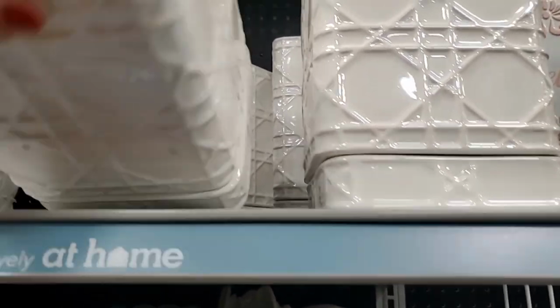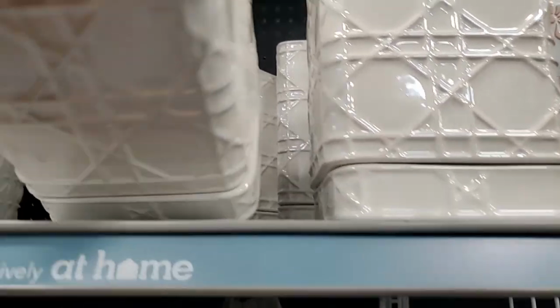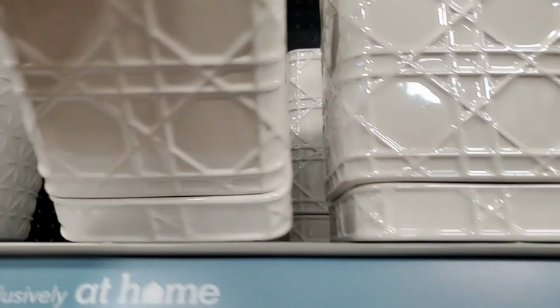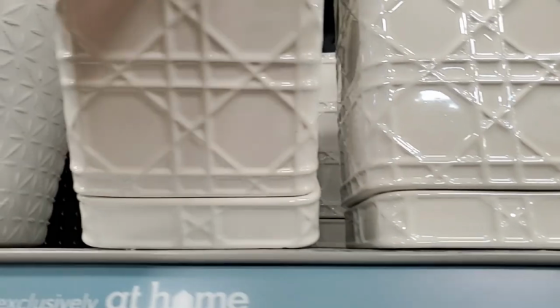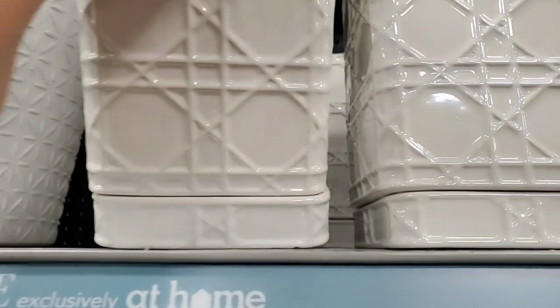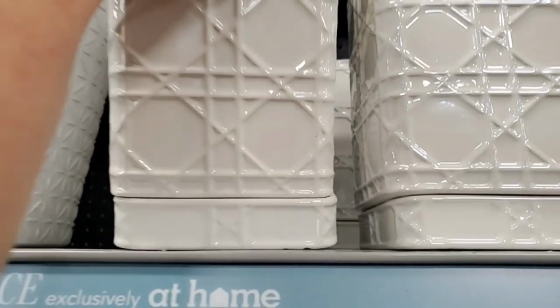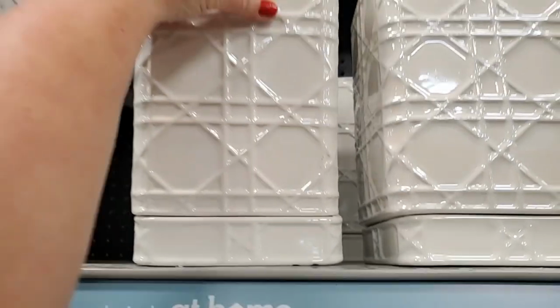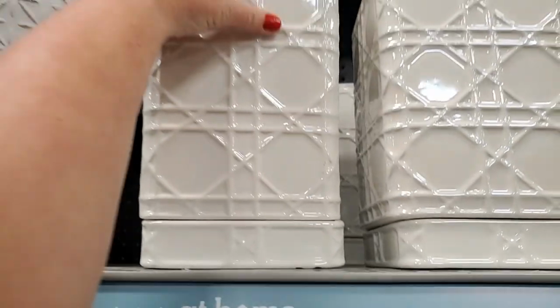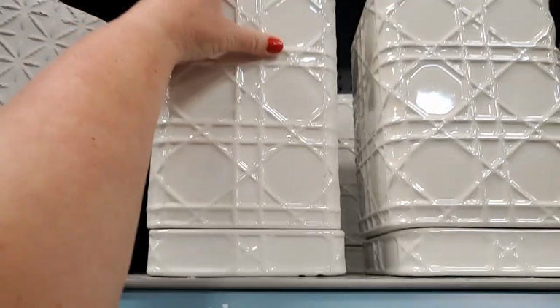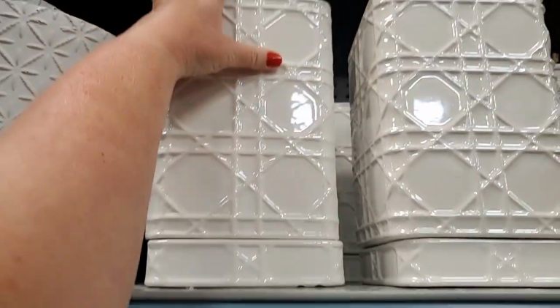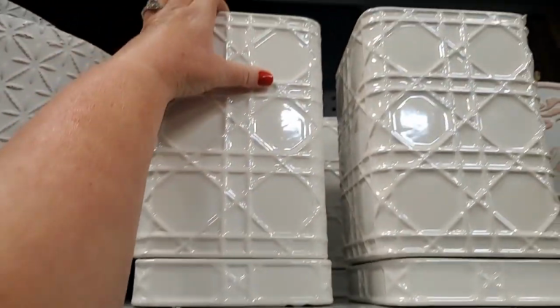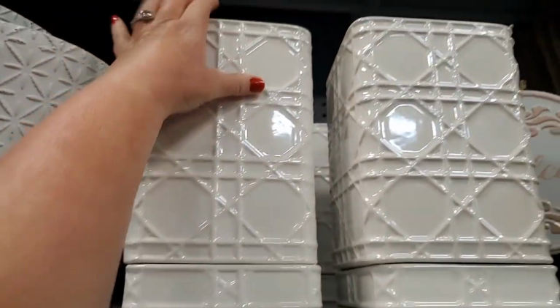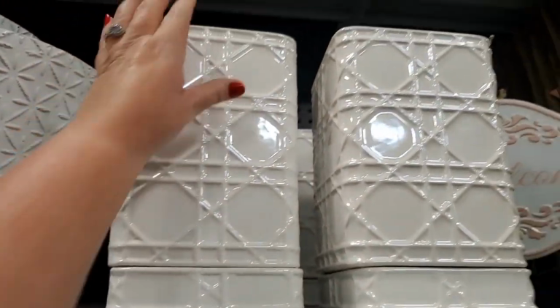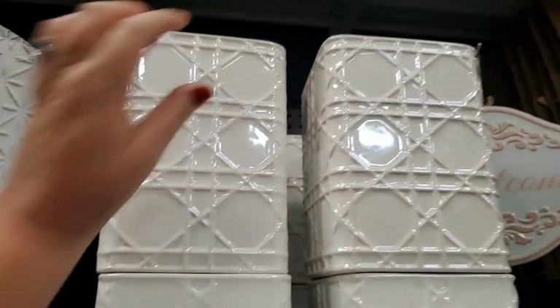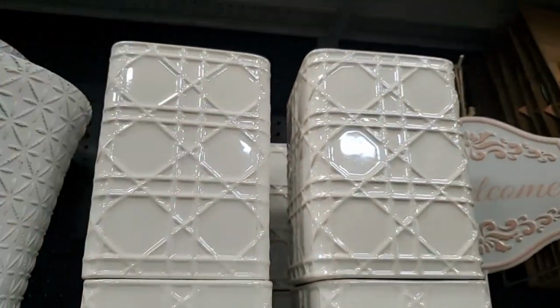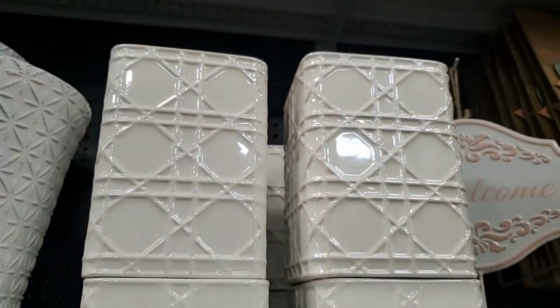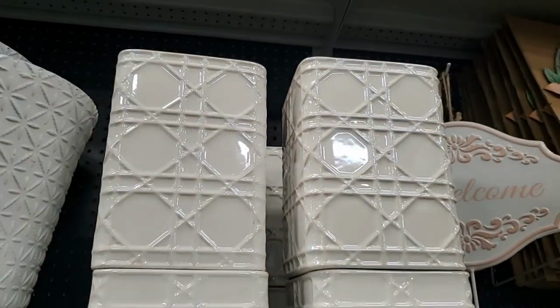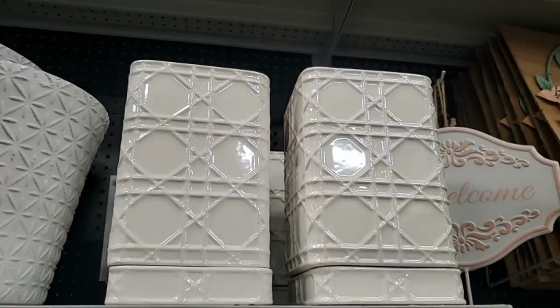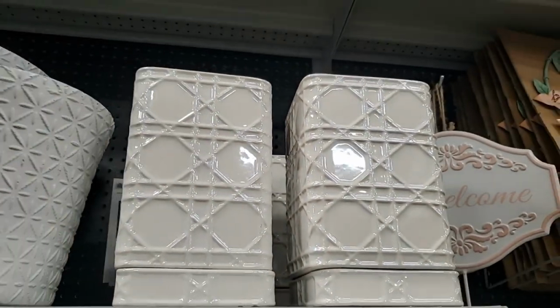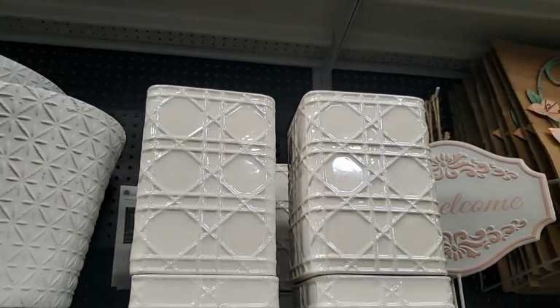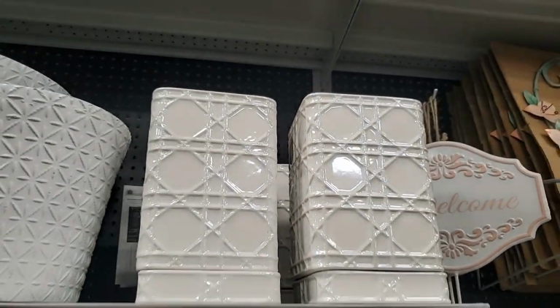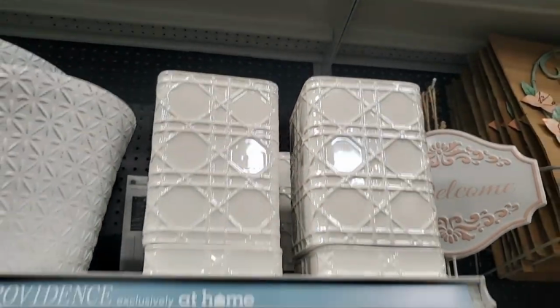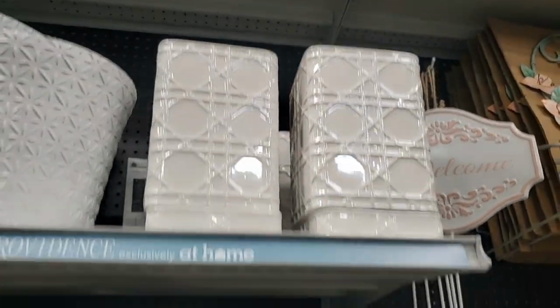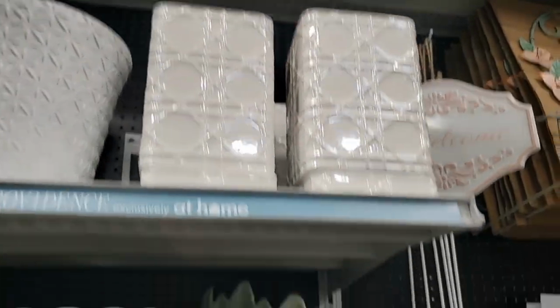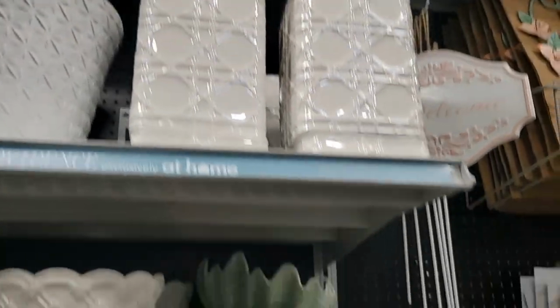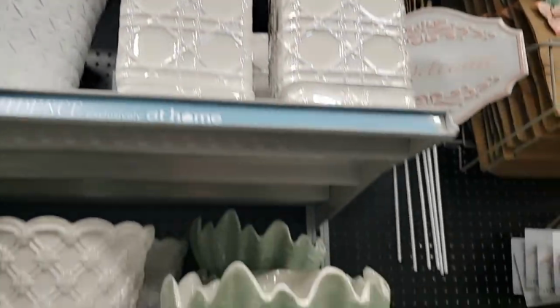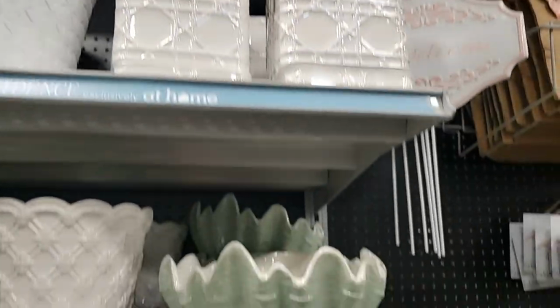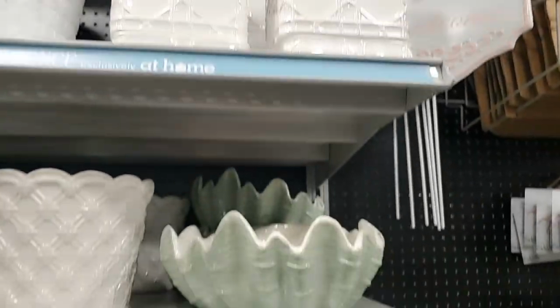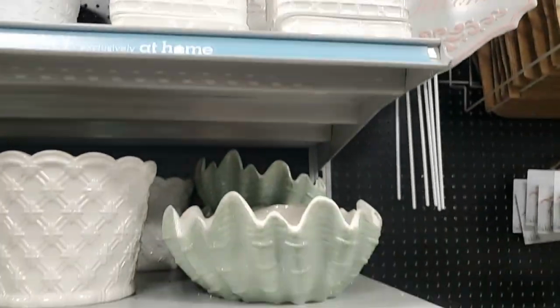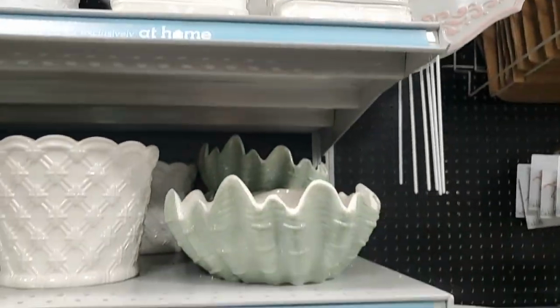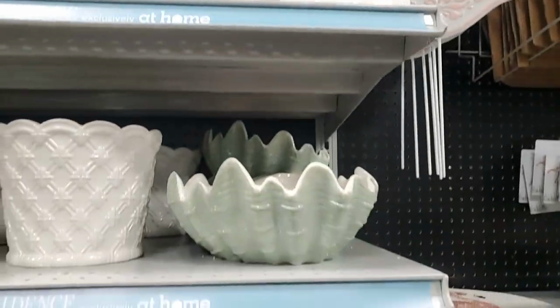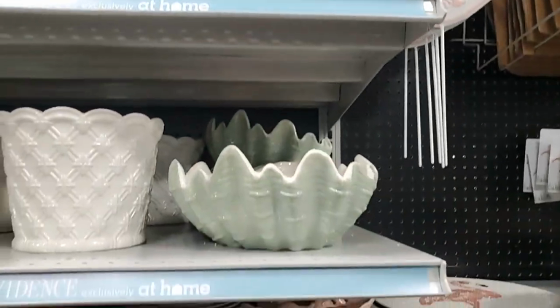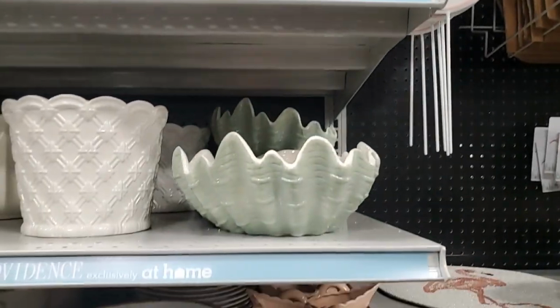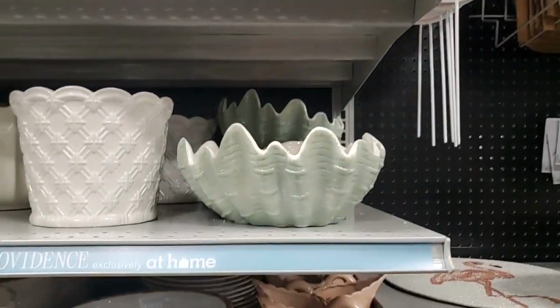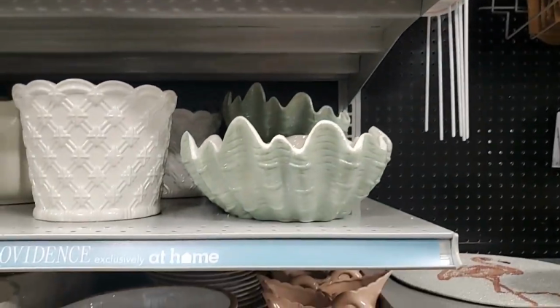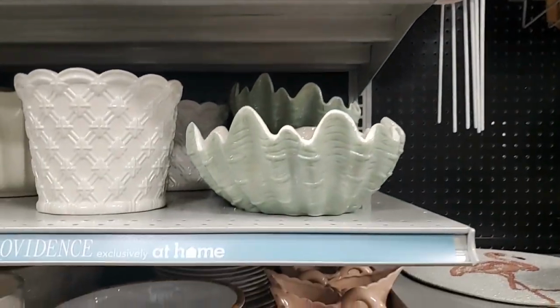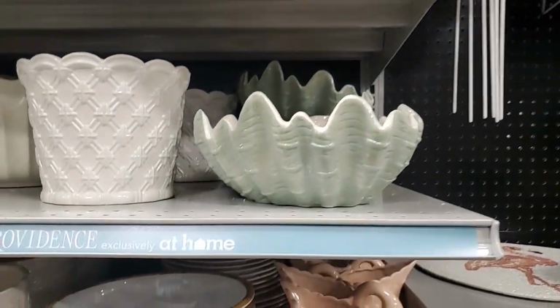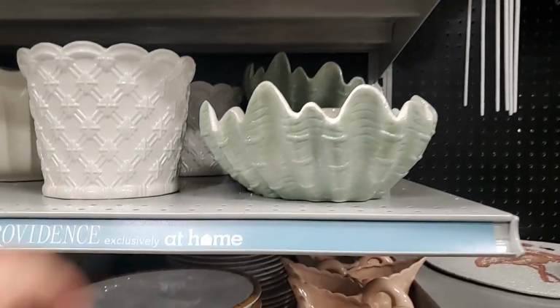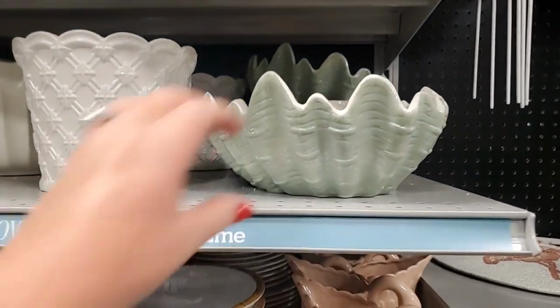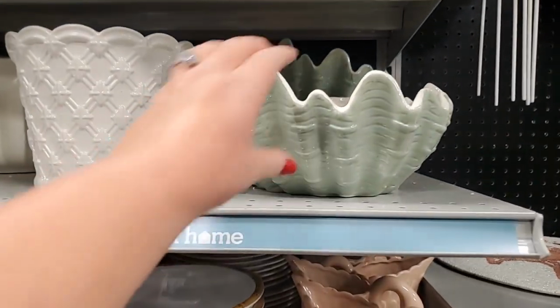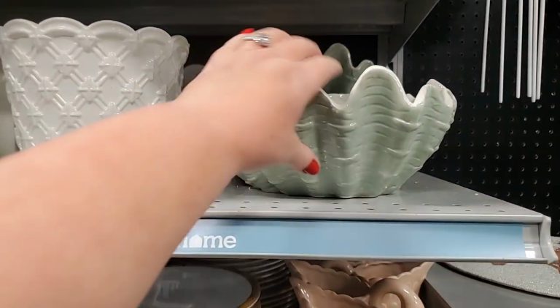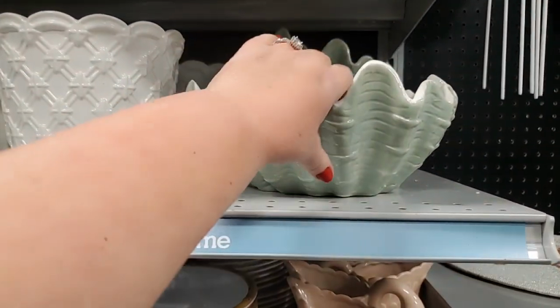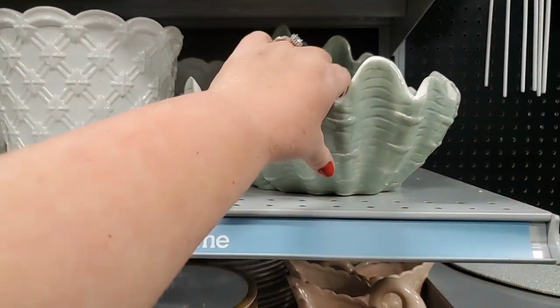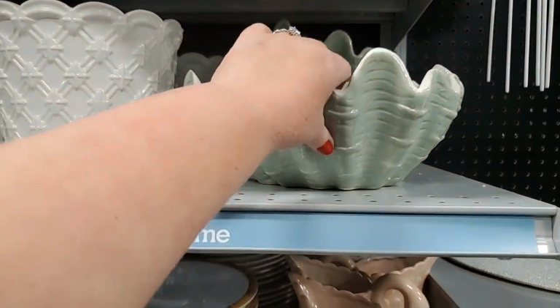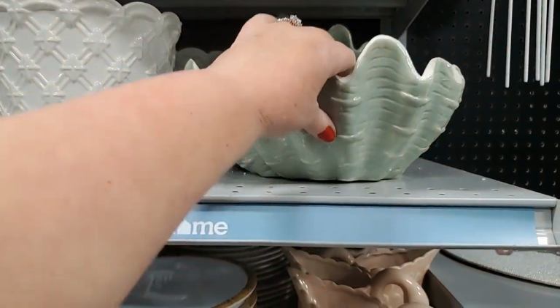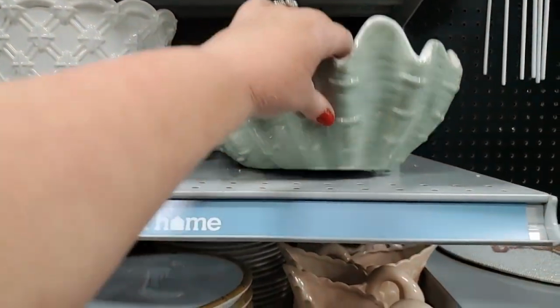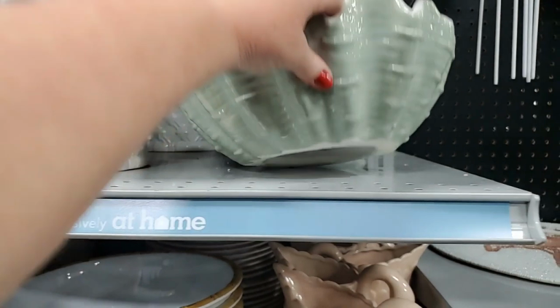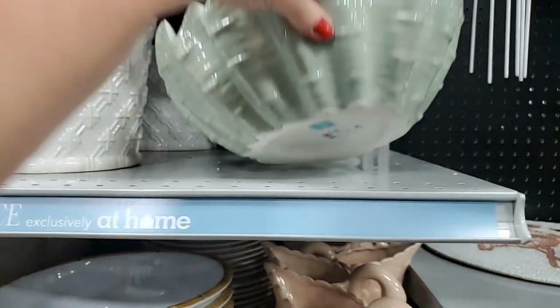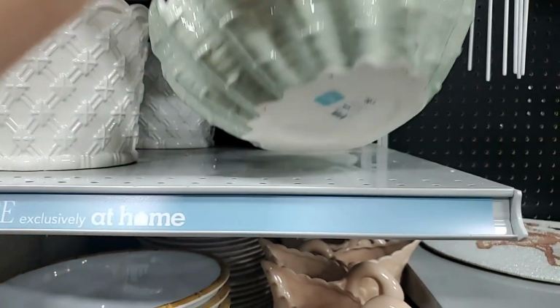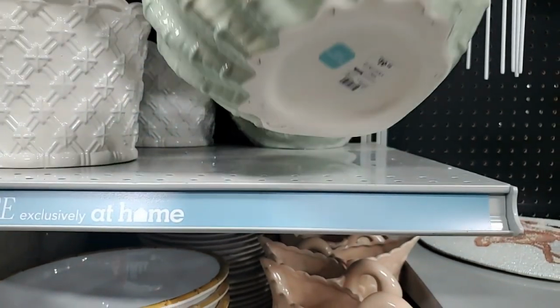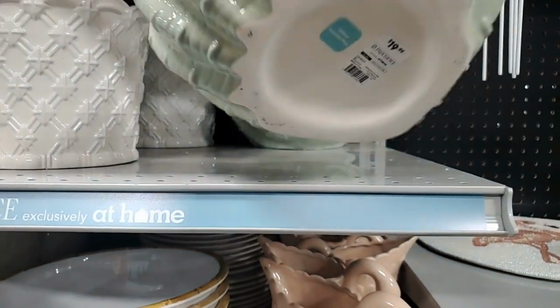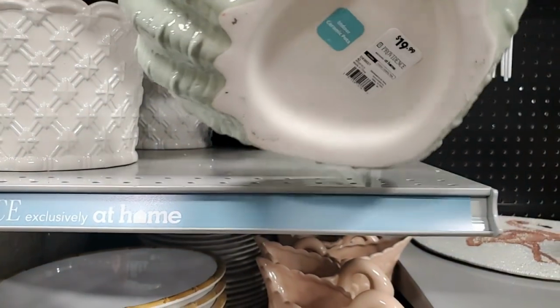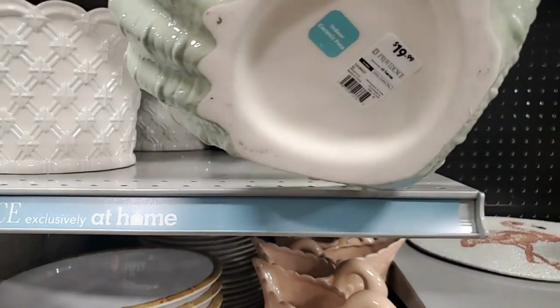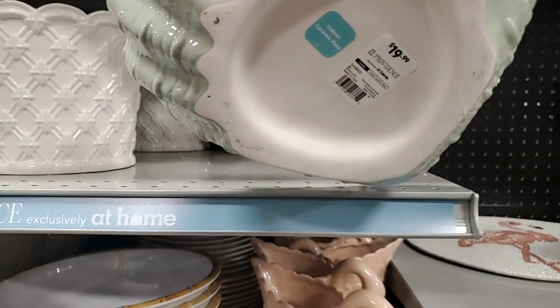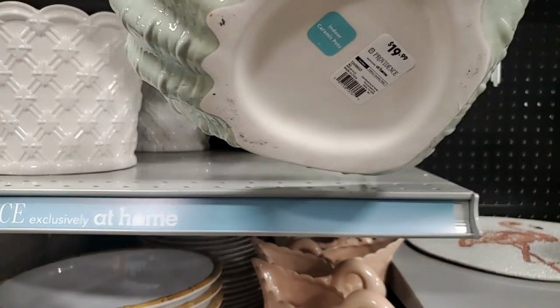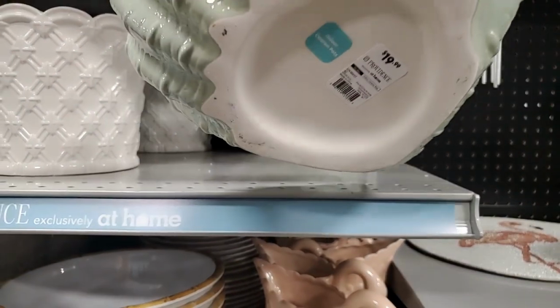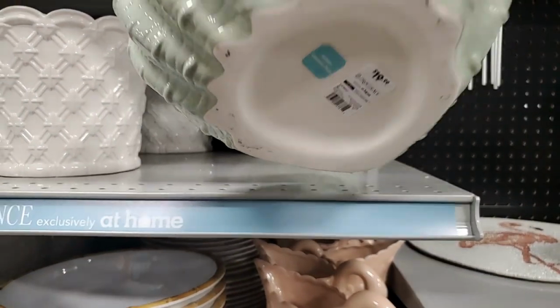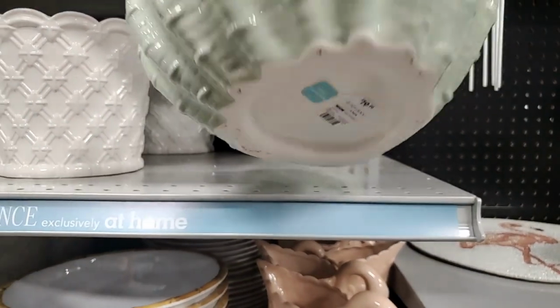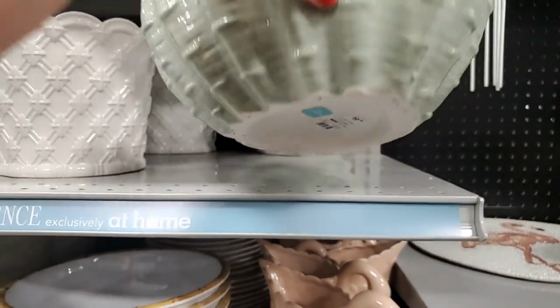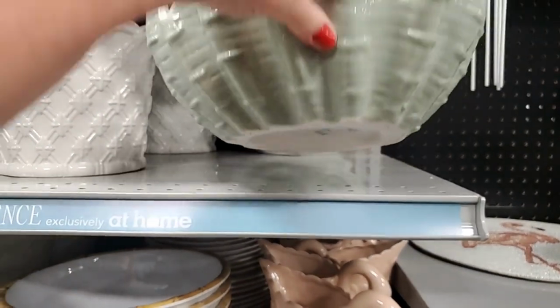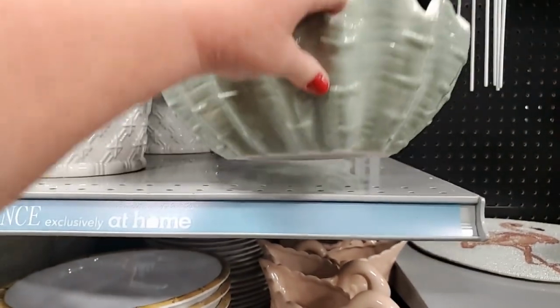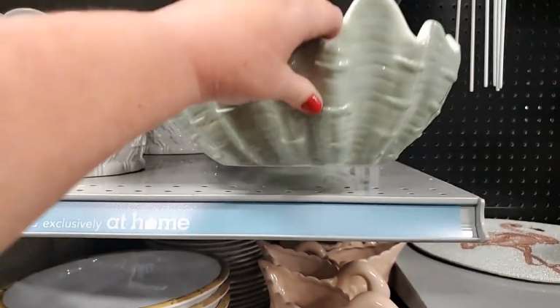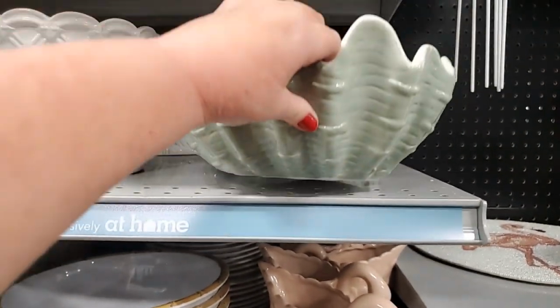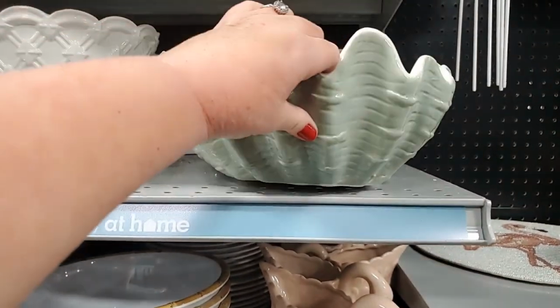$20 for those. That's pretty - I know those are very in right now. $20.